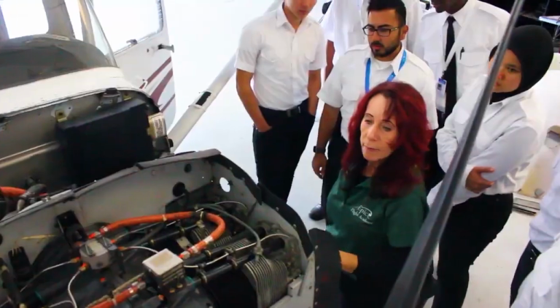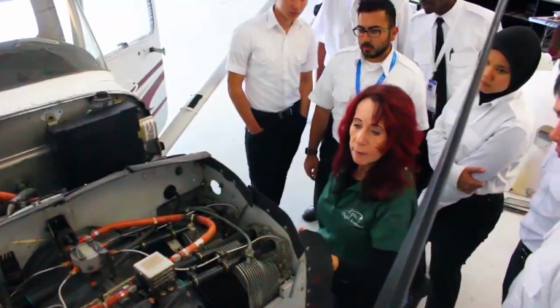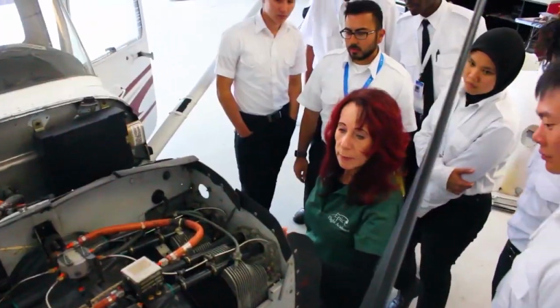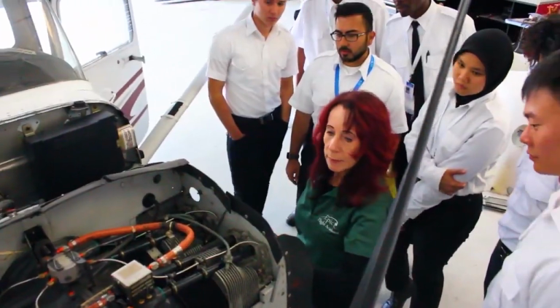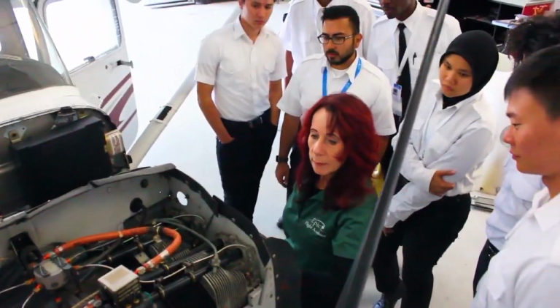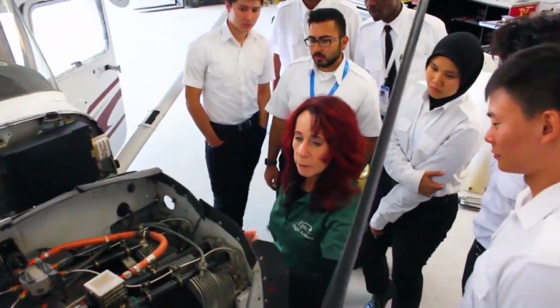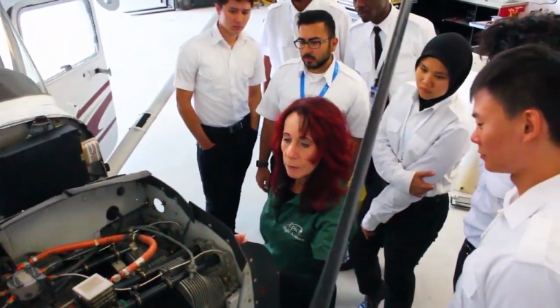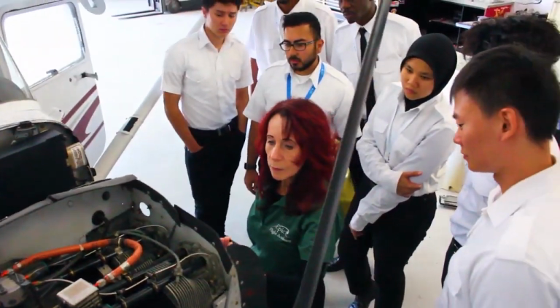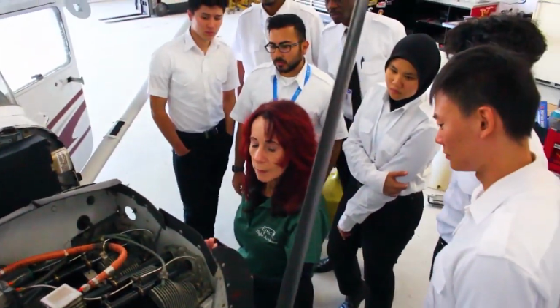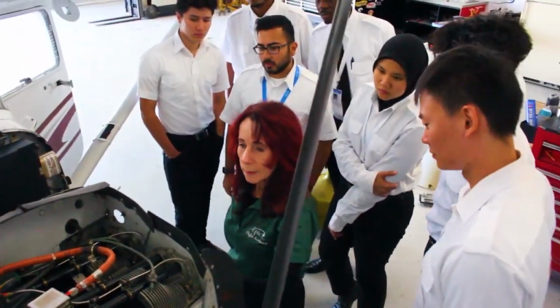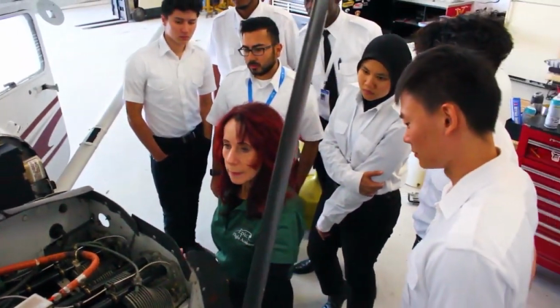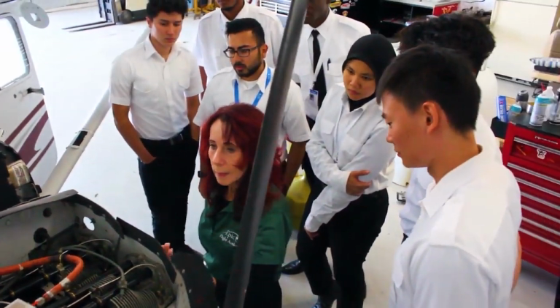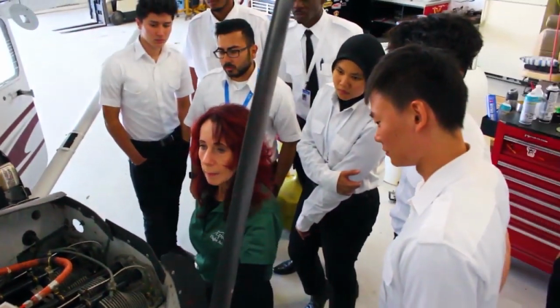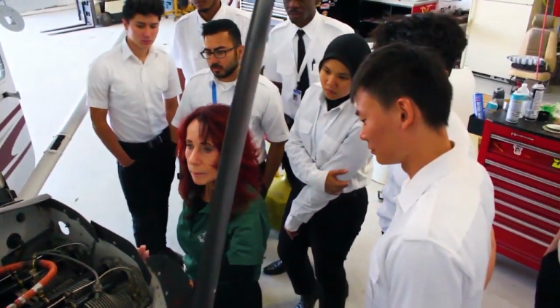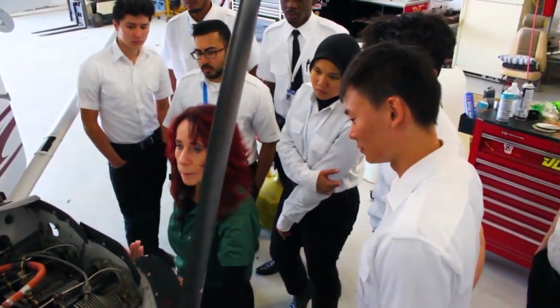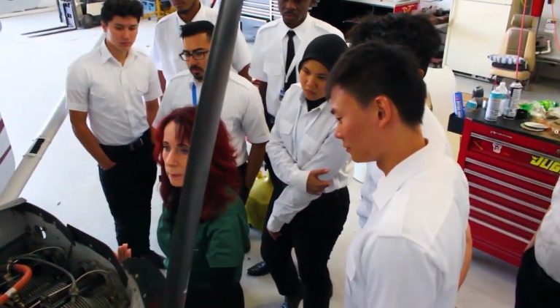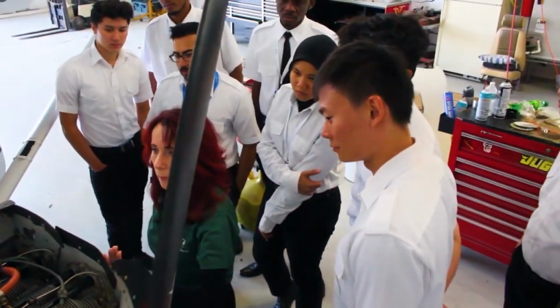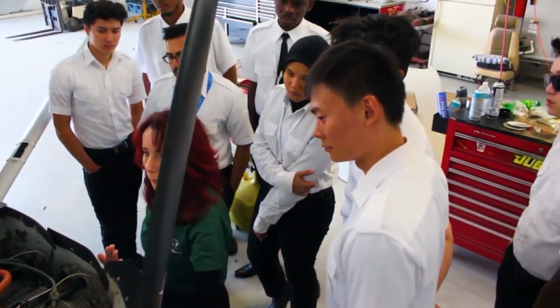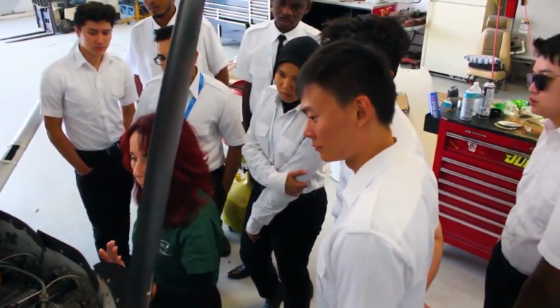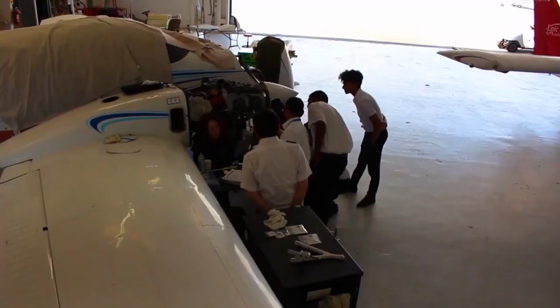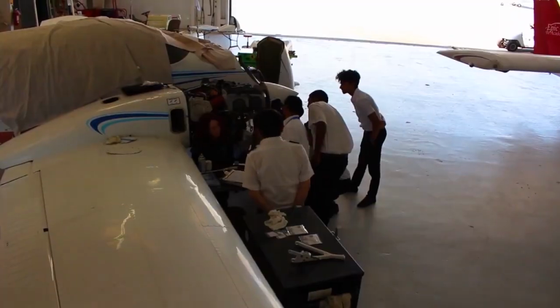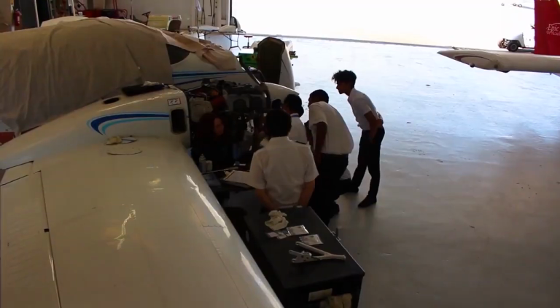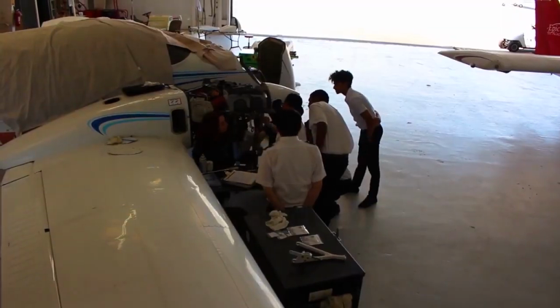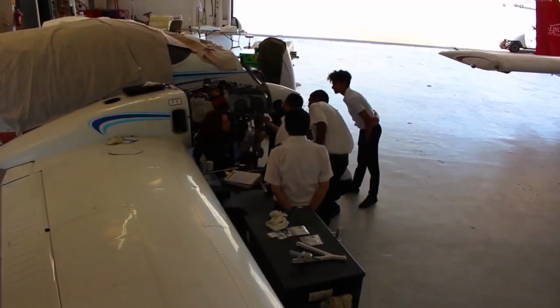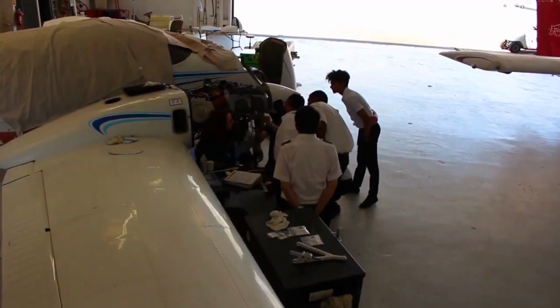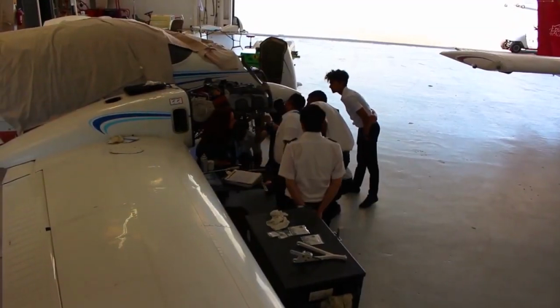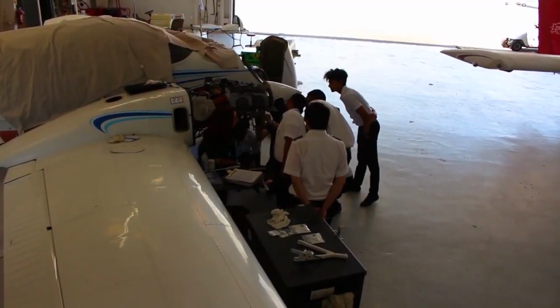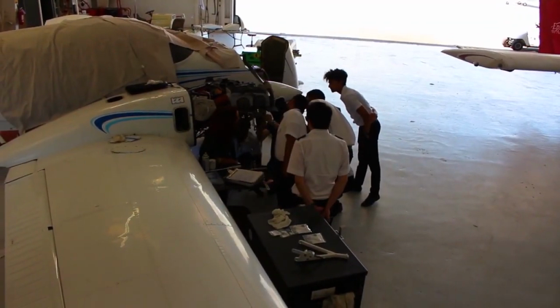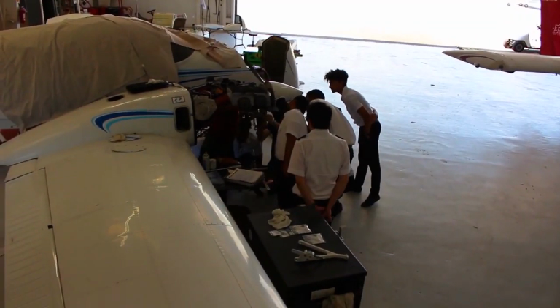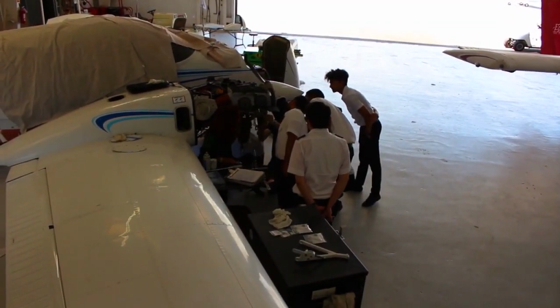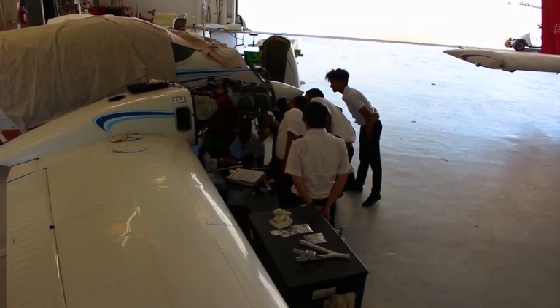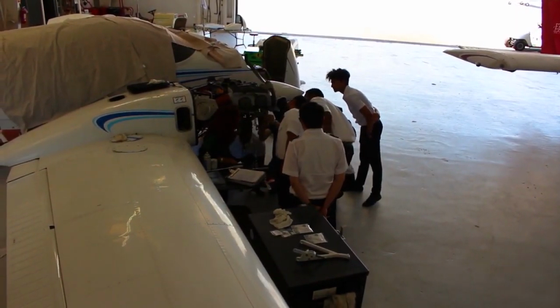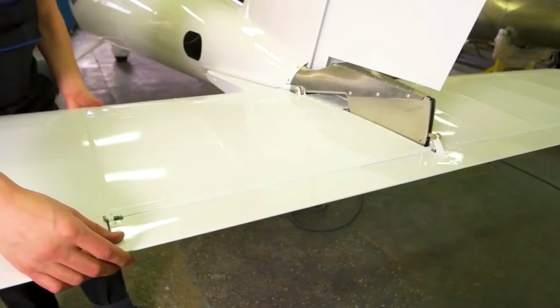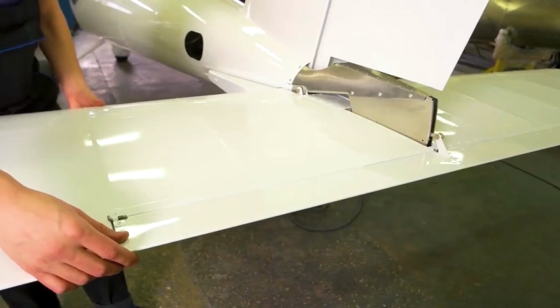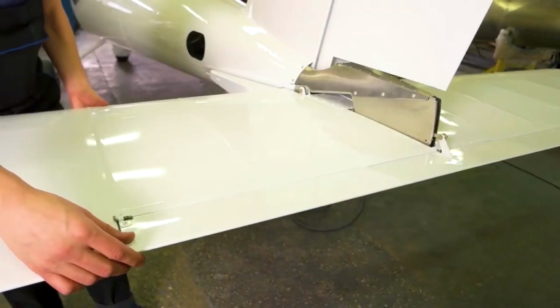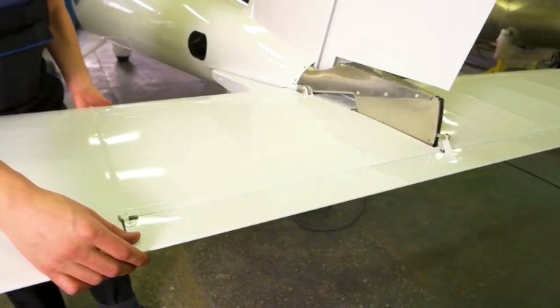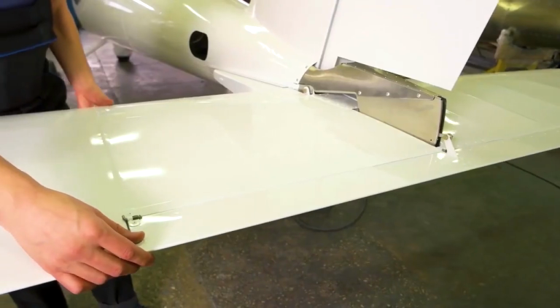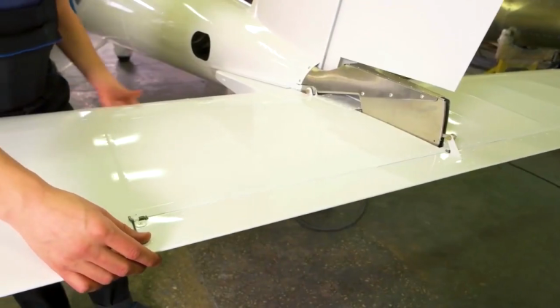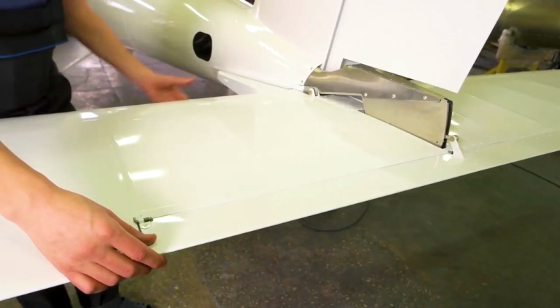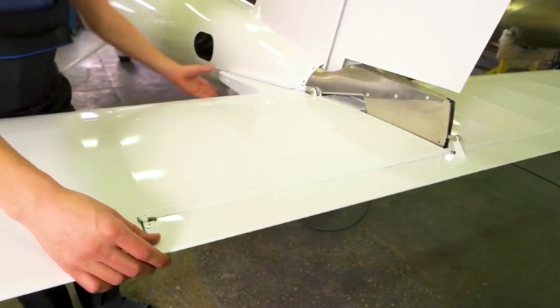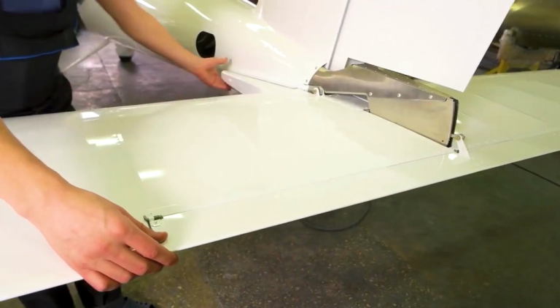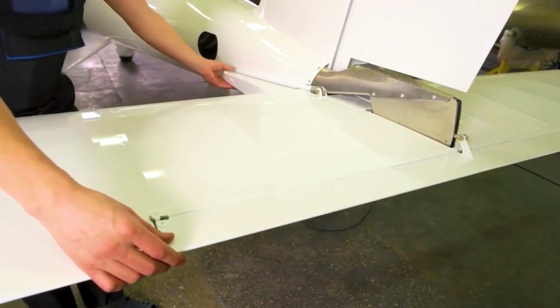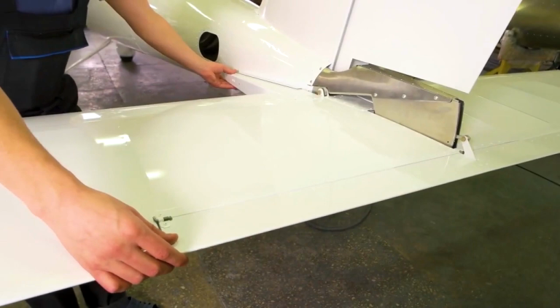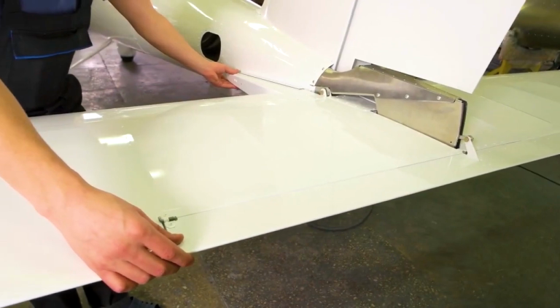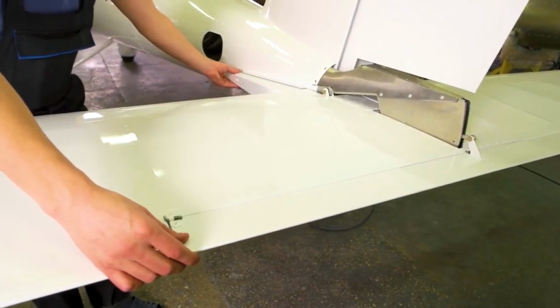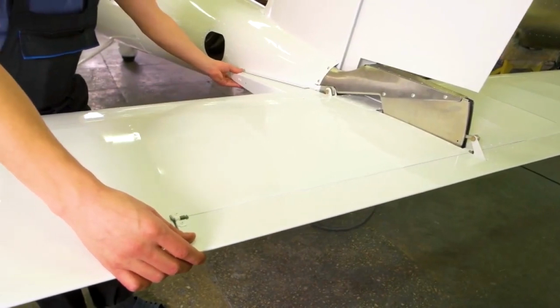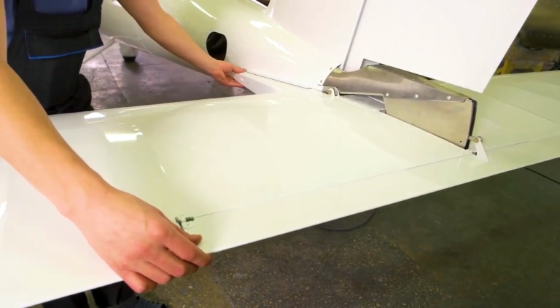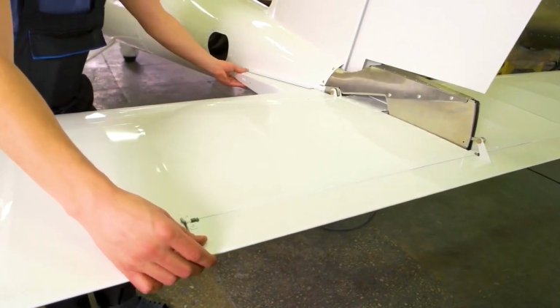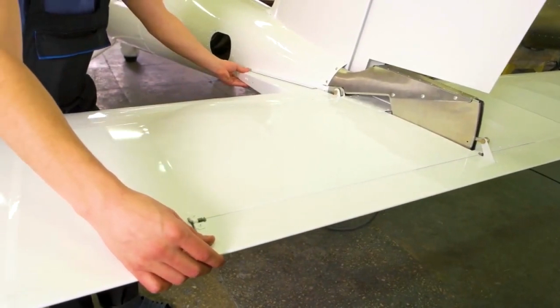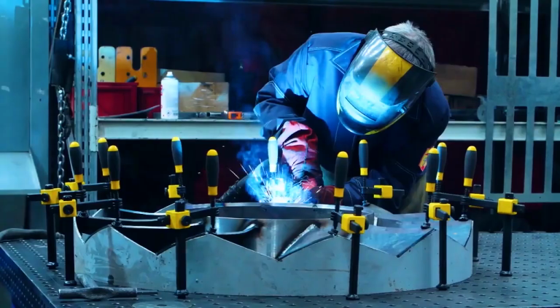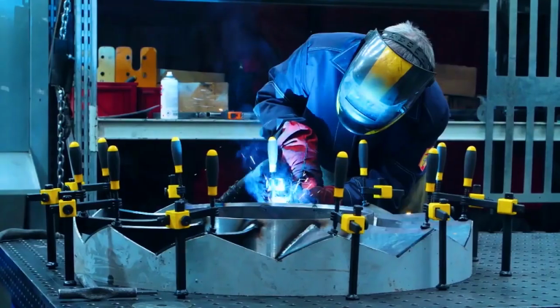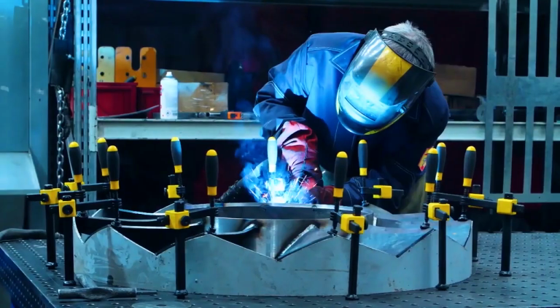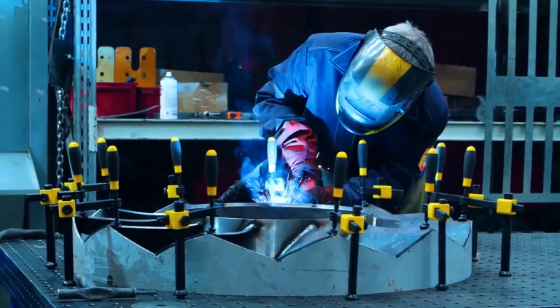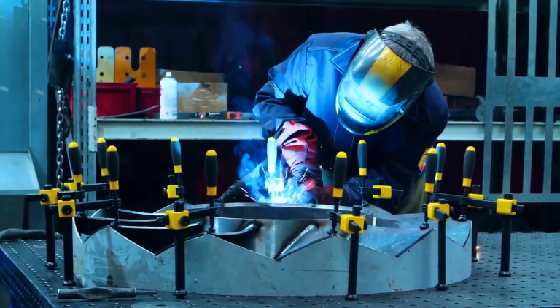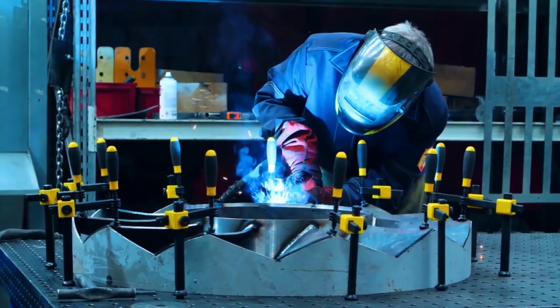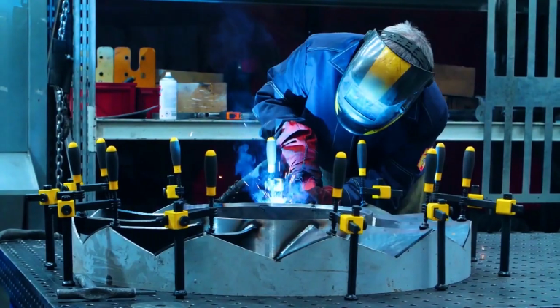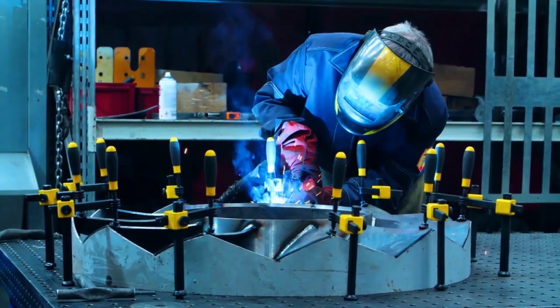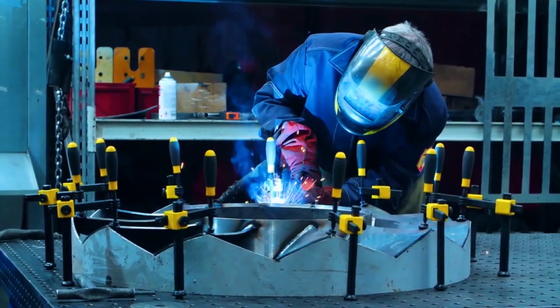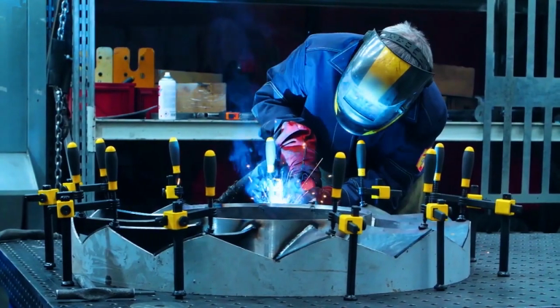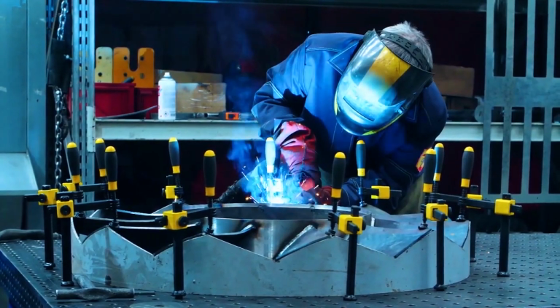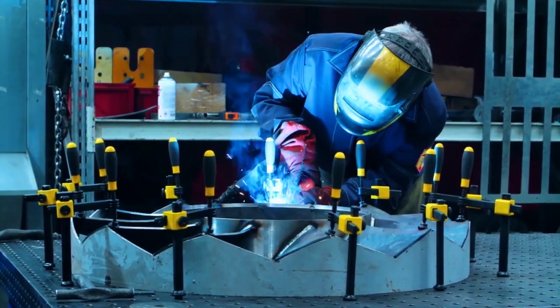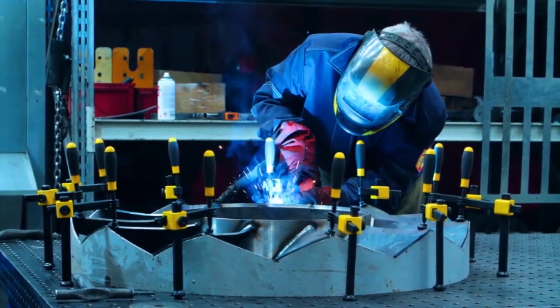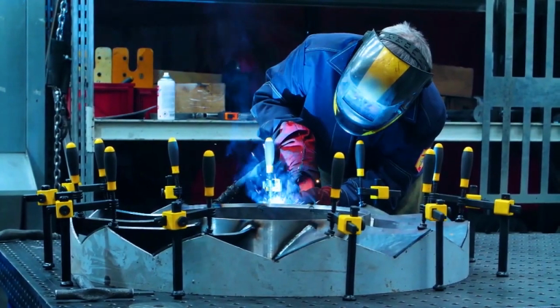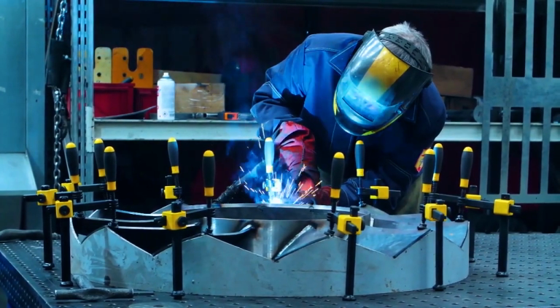They are authorized to inspect aircraft, supervise maintenance, perform preventative maintenance, and alter aircraft and aircraft systems.